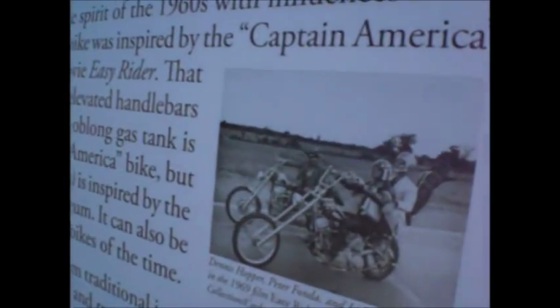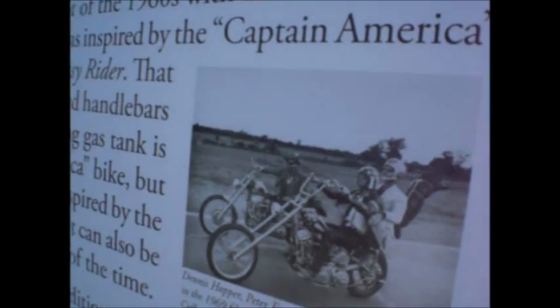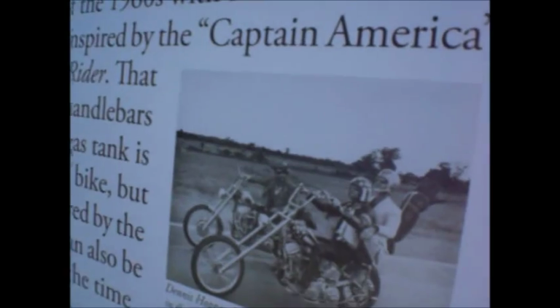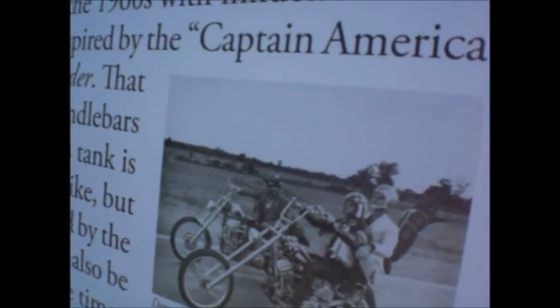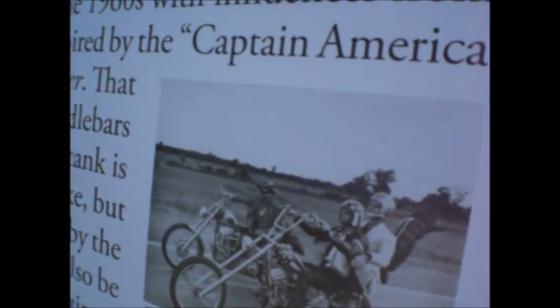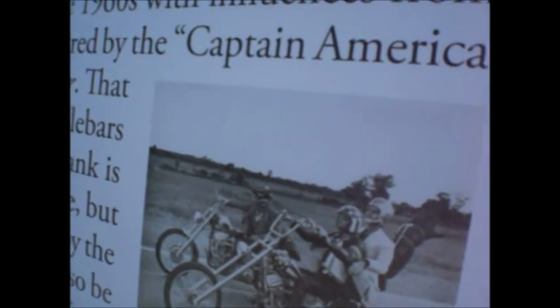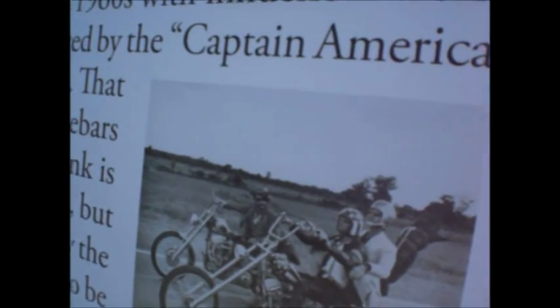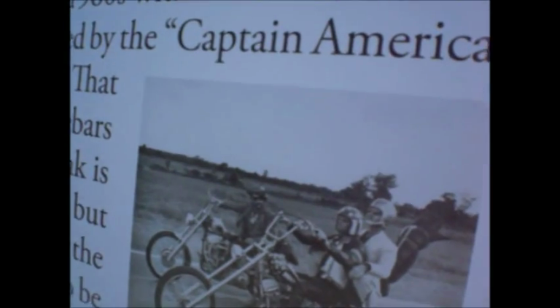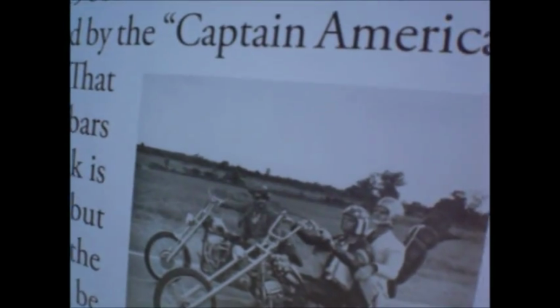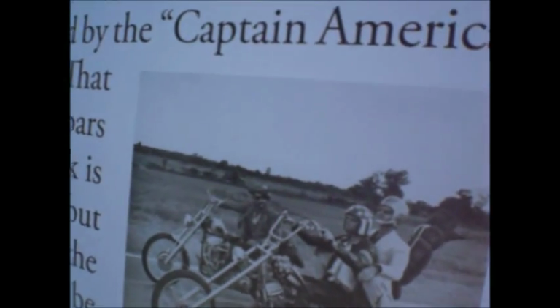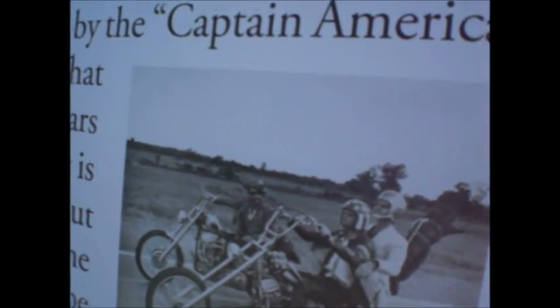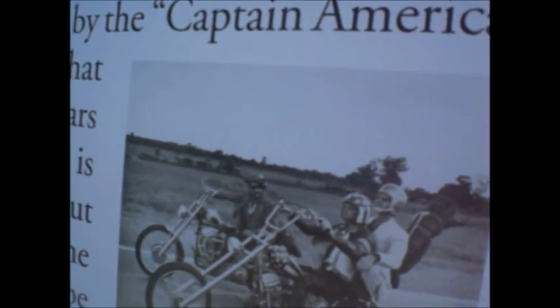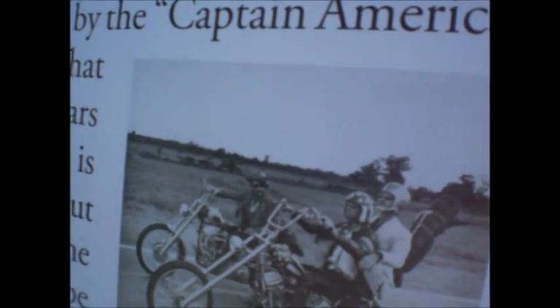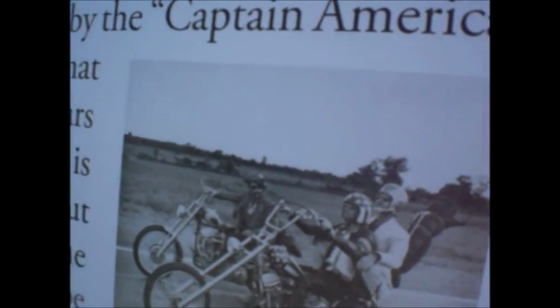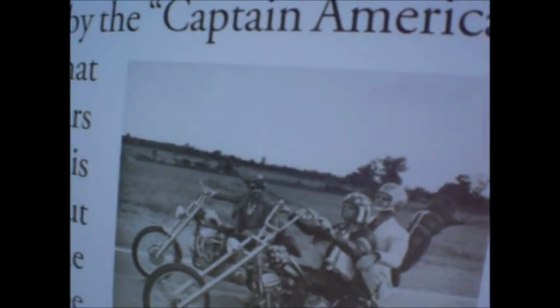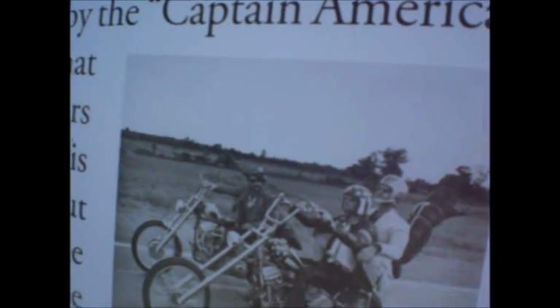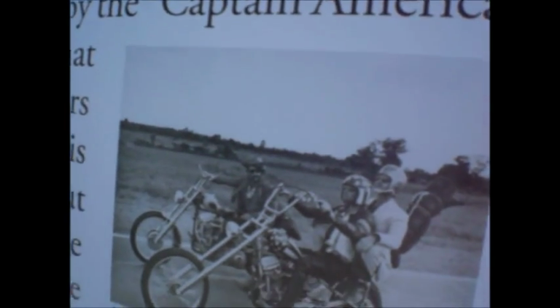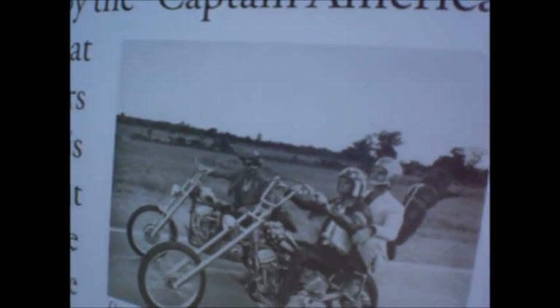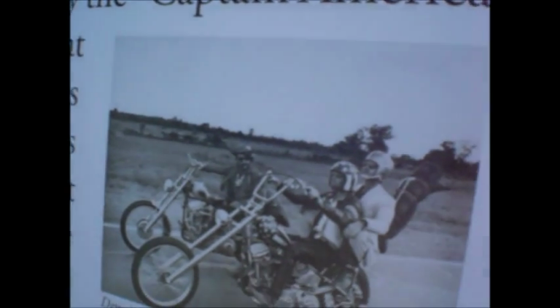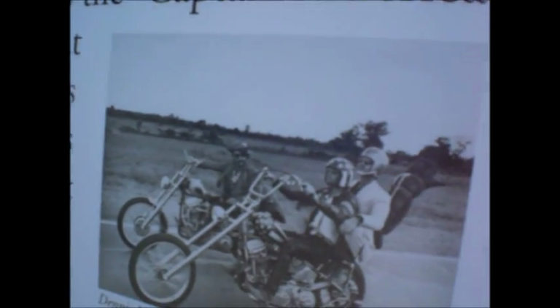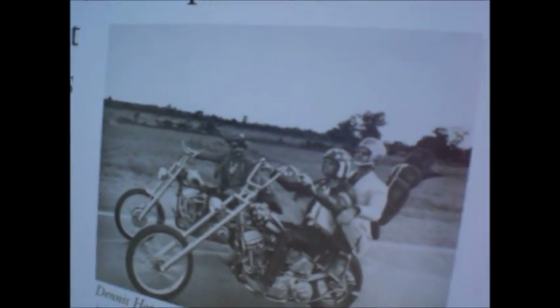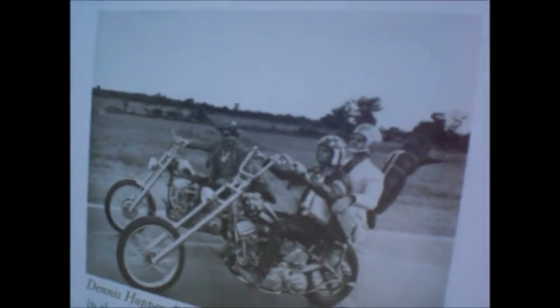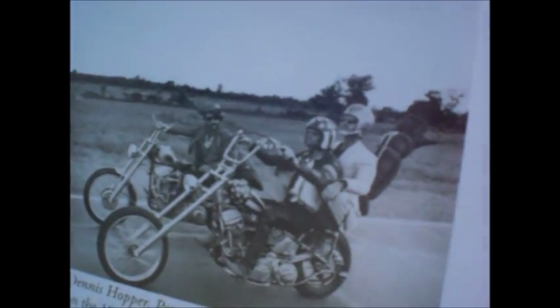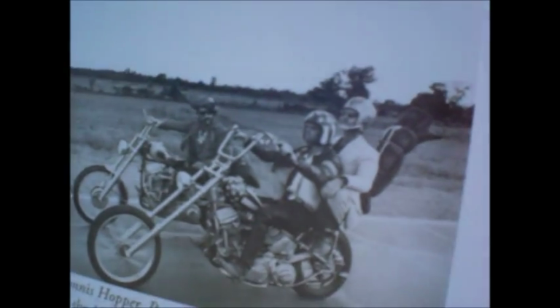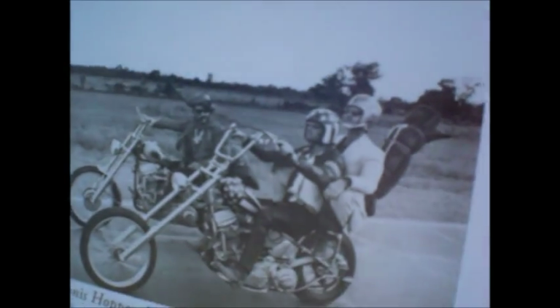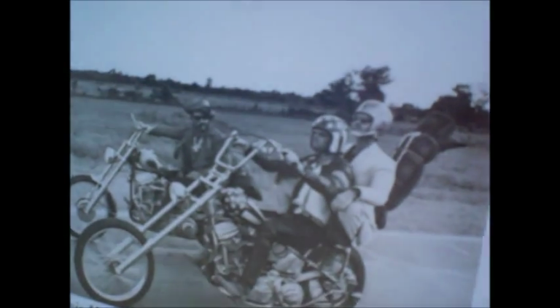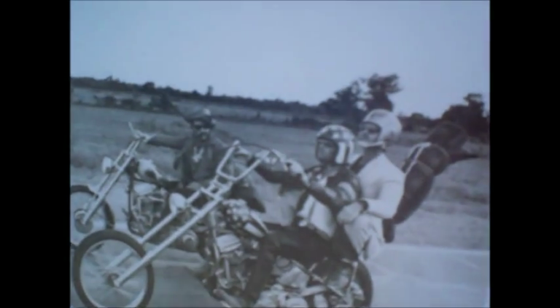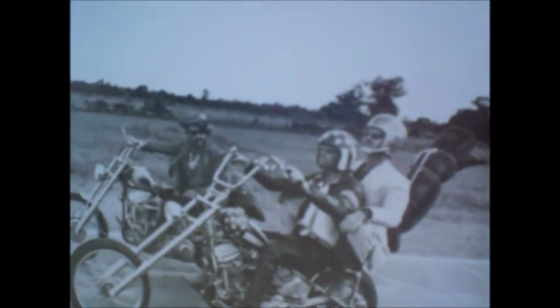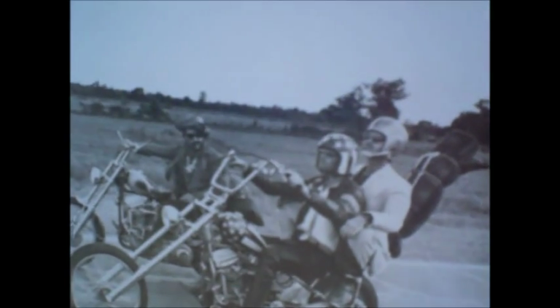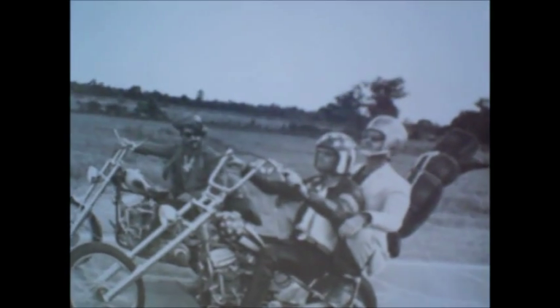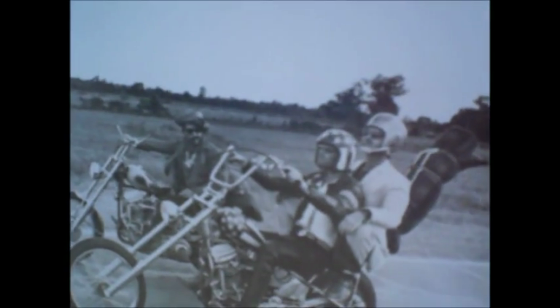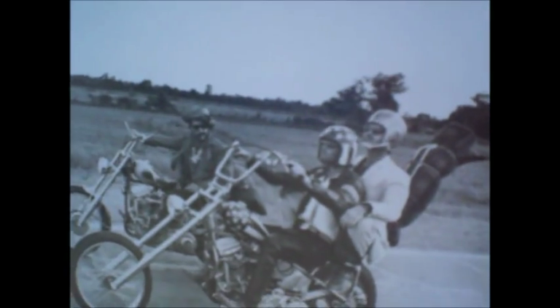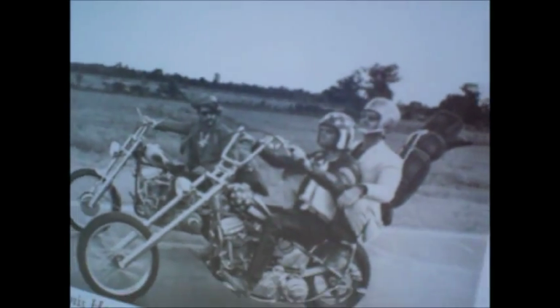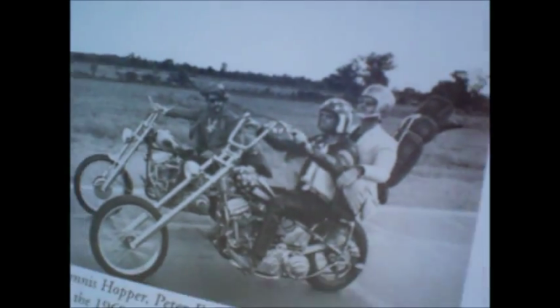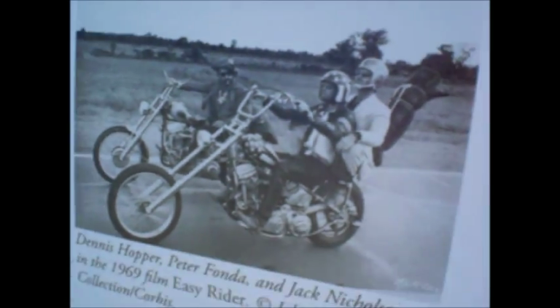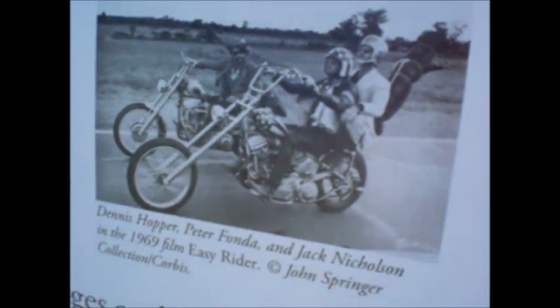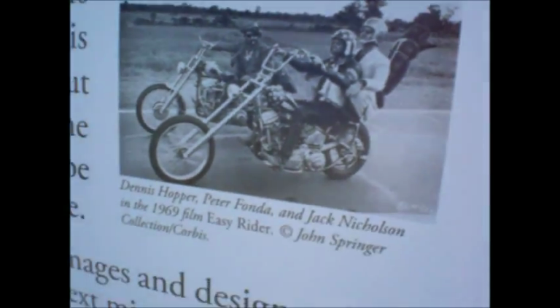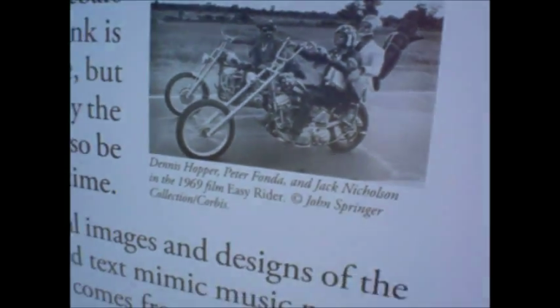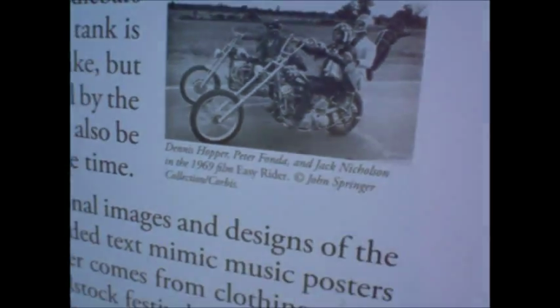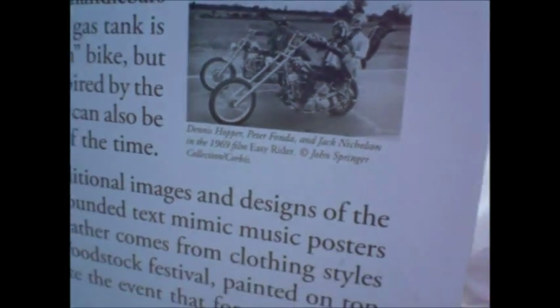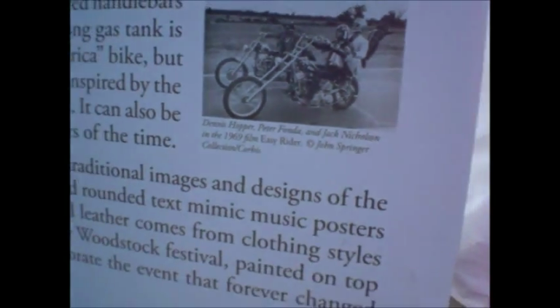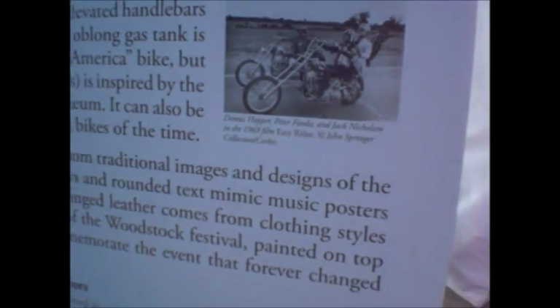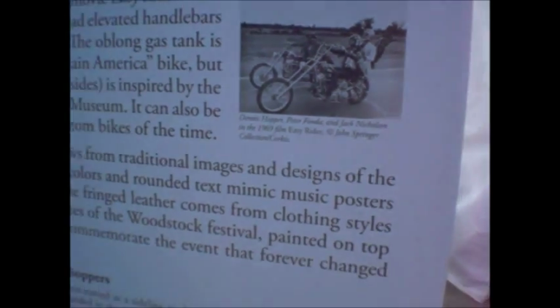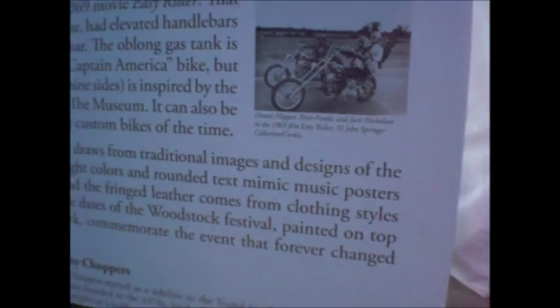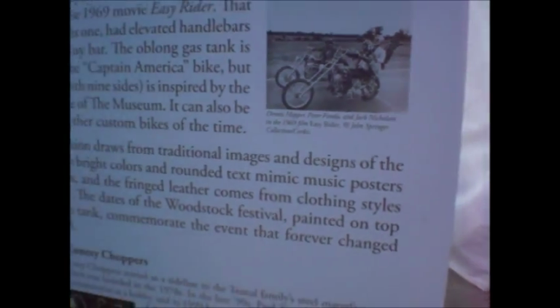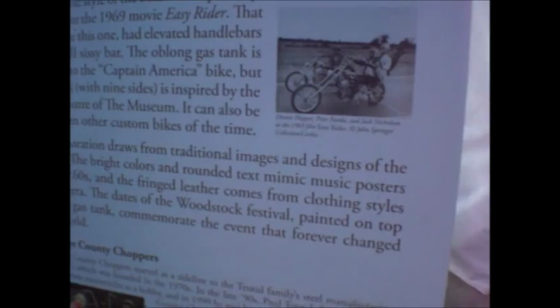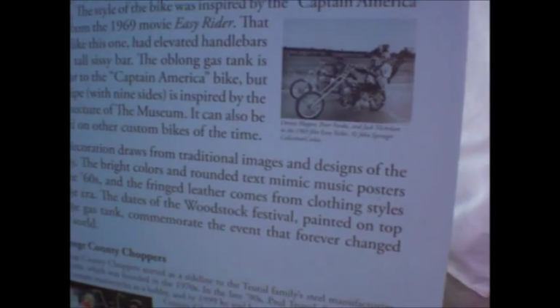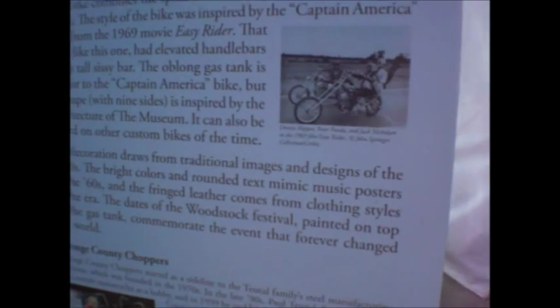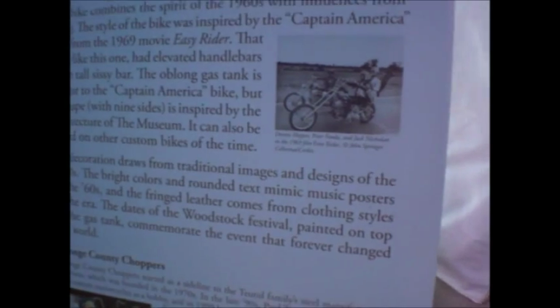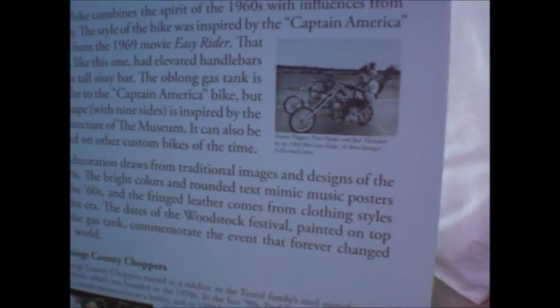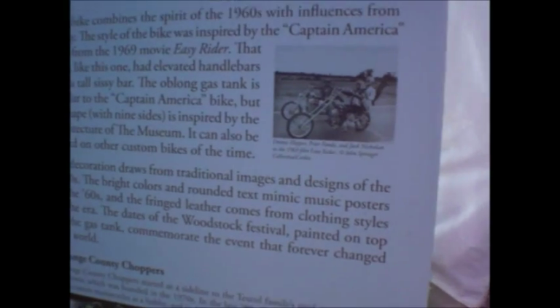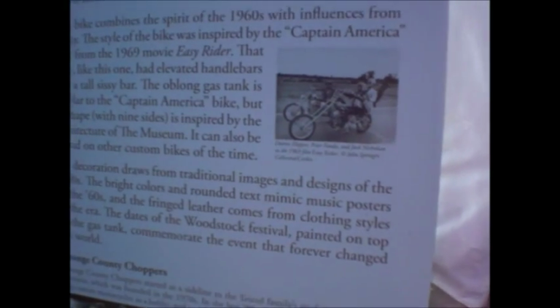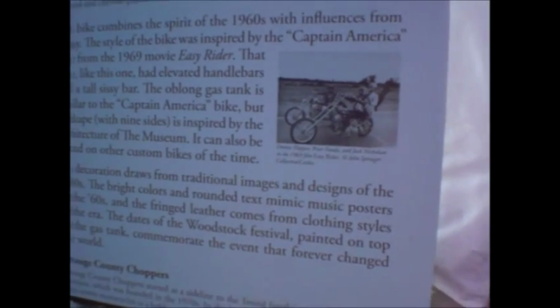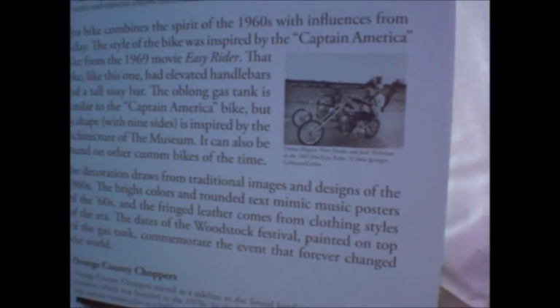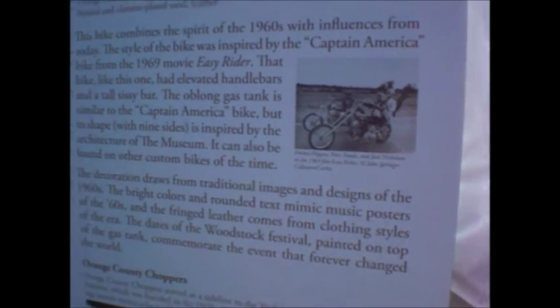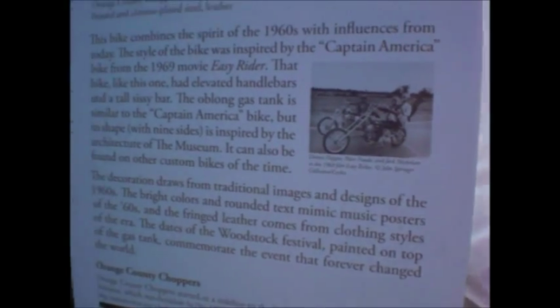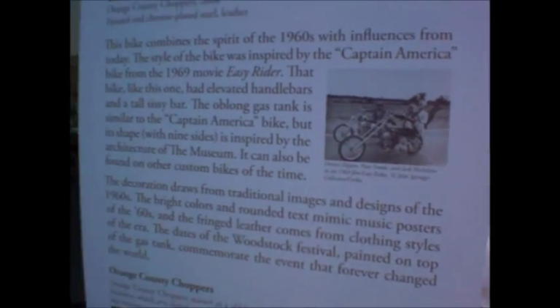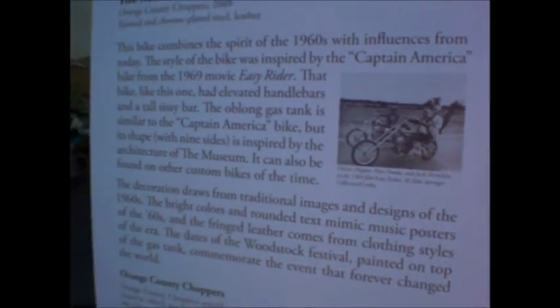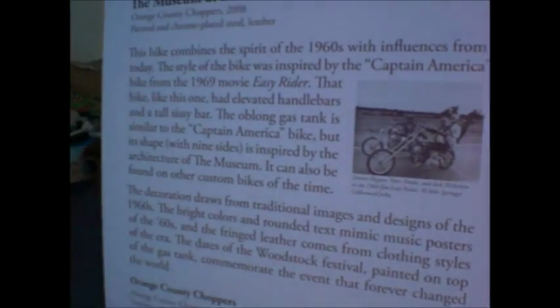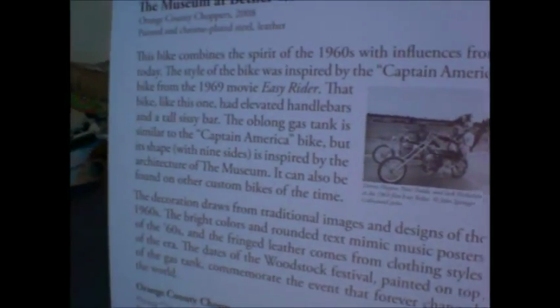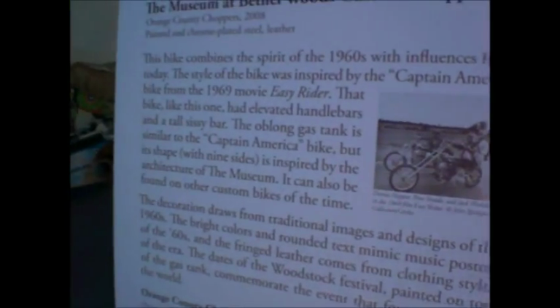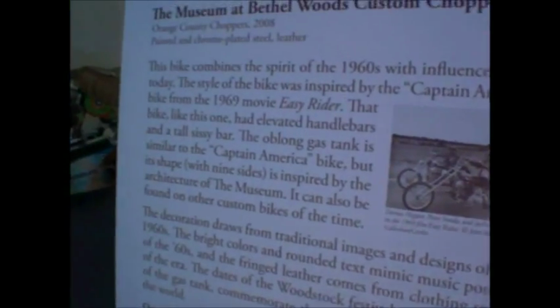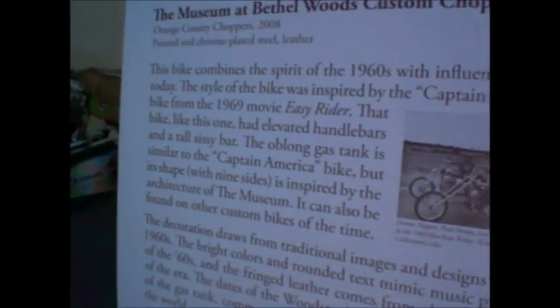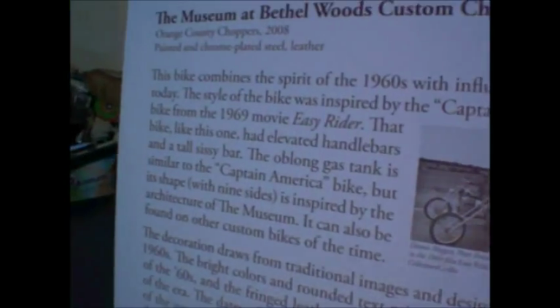There they are — Dennis Hopper, Peter Fonda, and Jack Nicholson. What a crazy movie. Kind of want to watch that movie again.